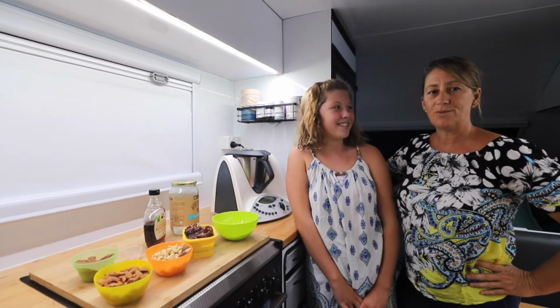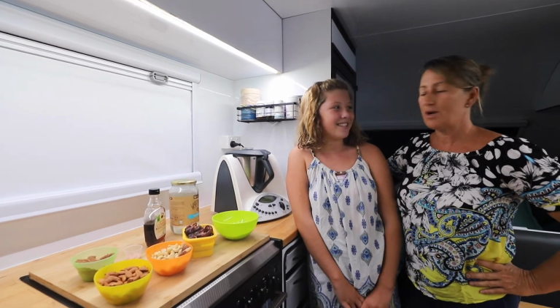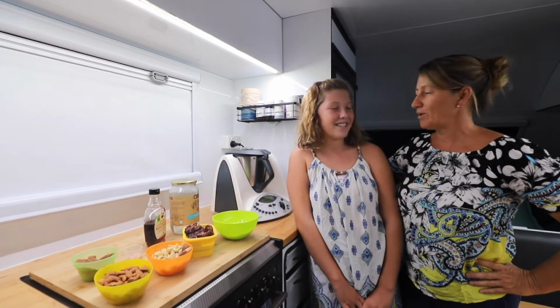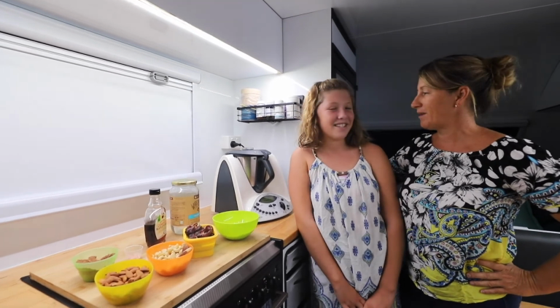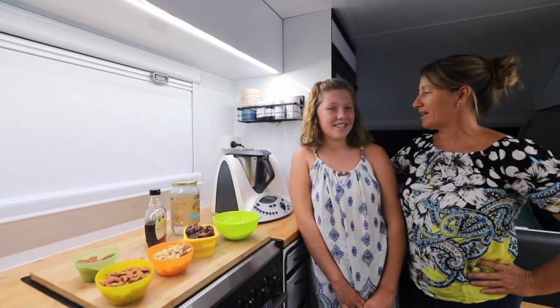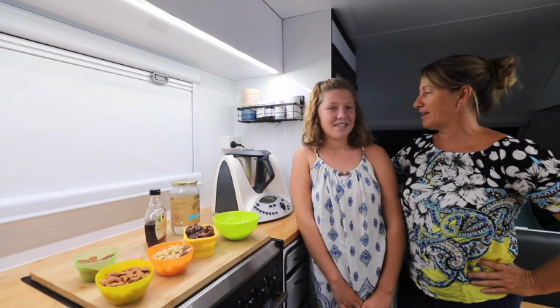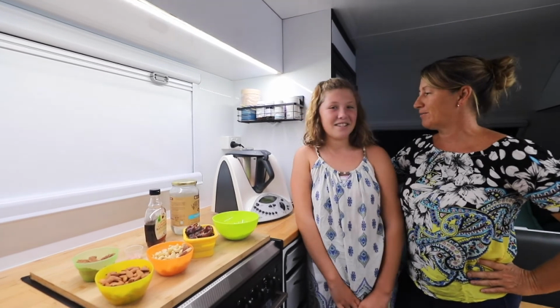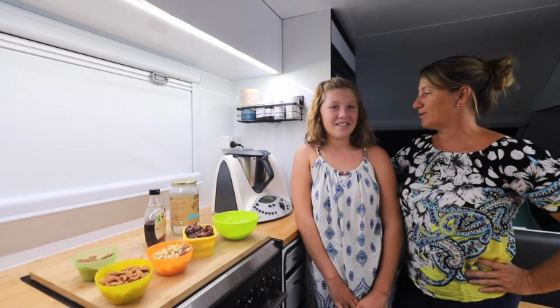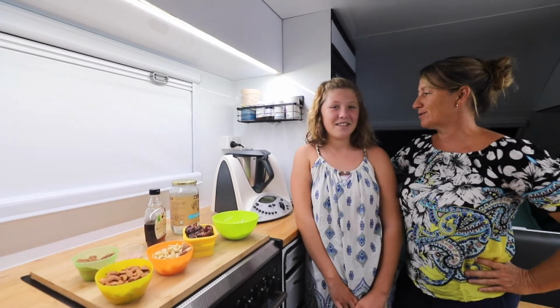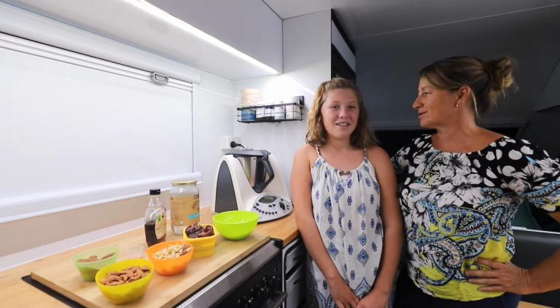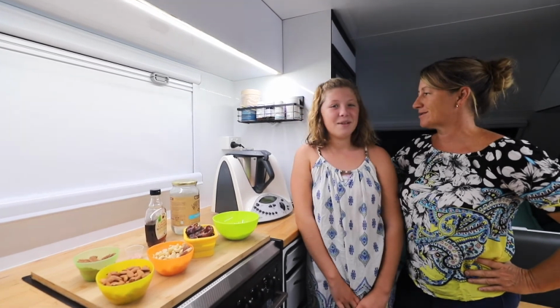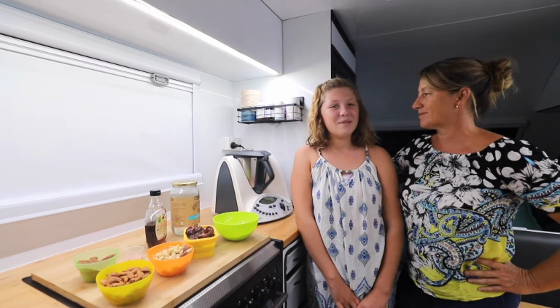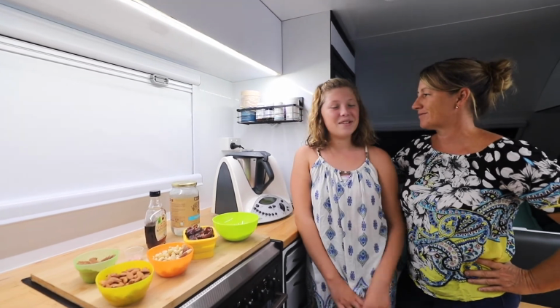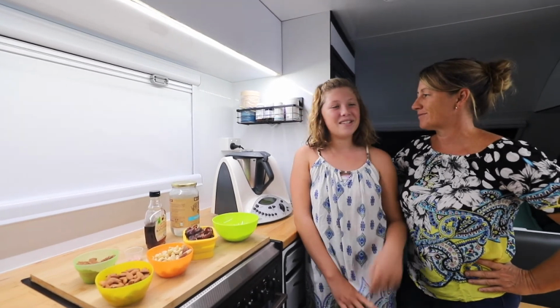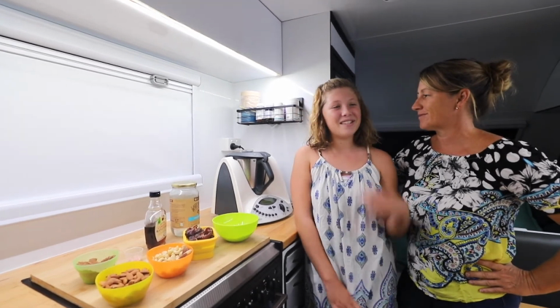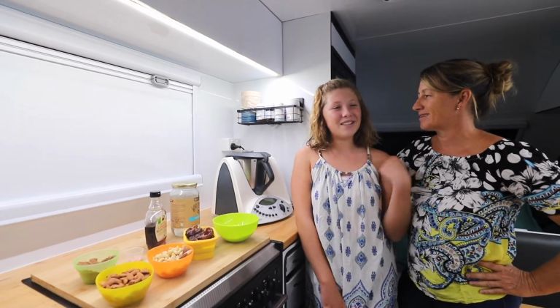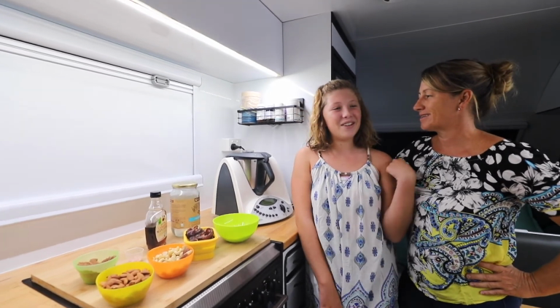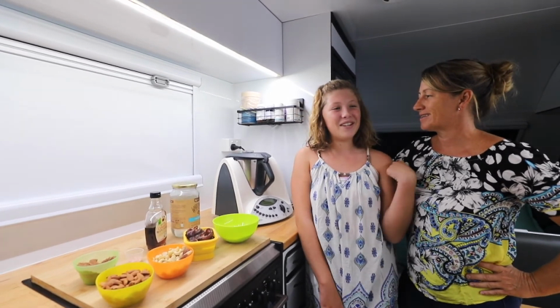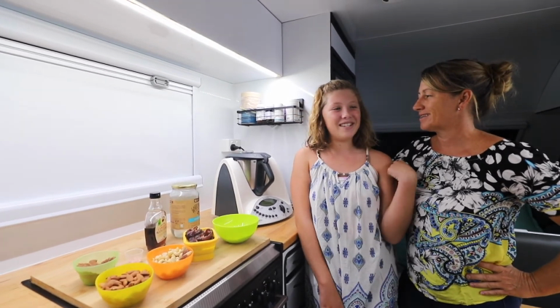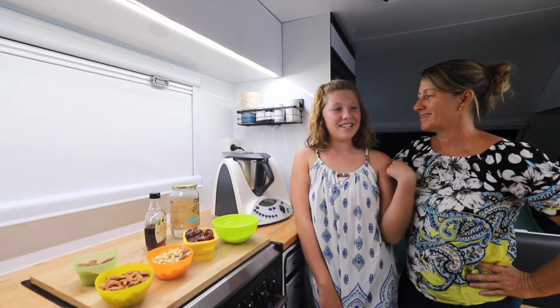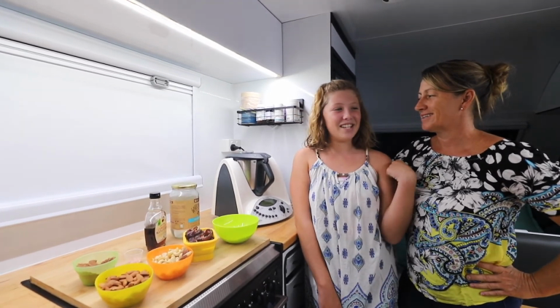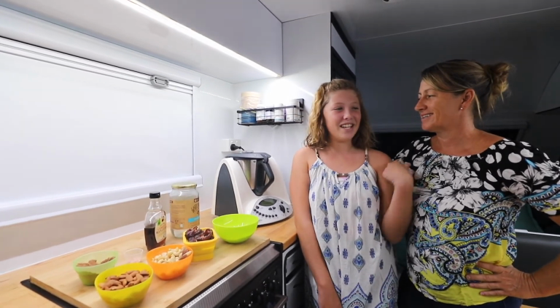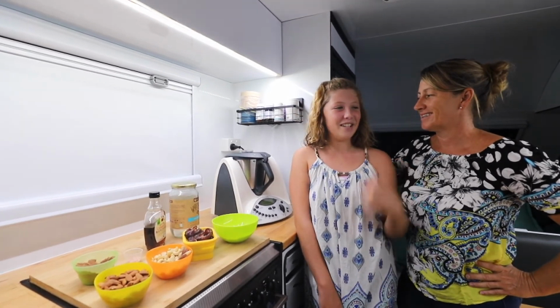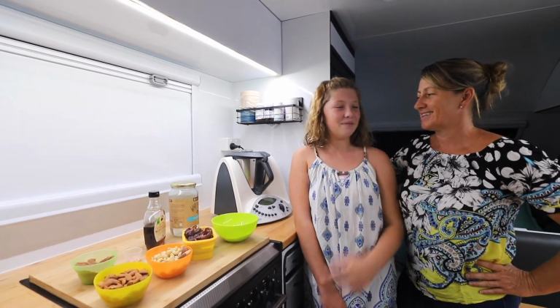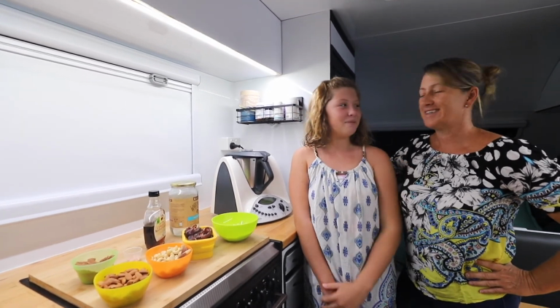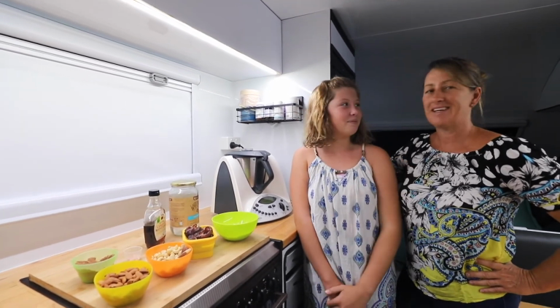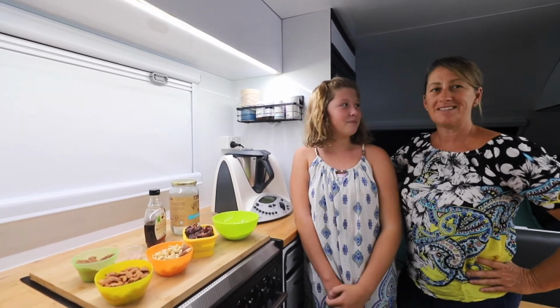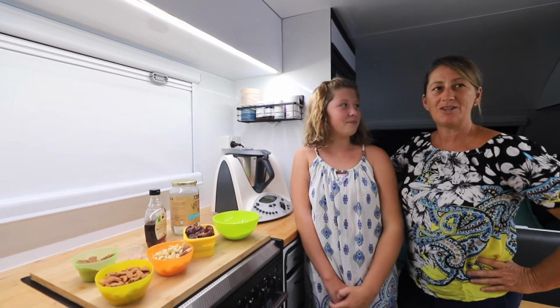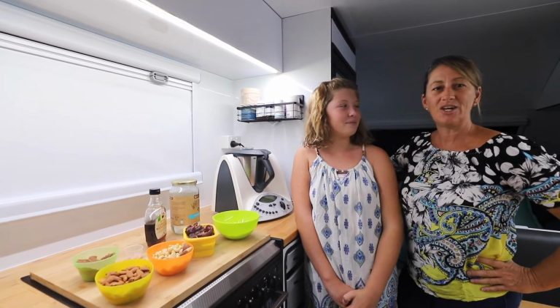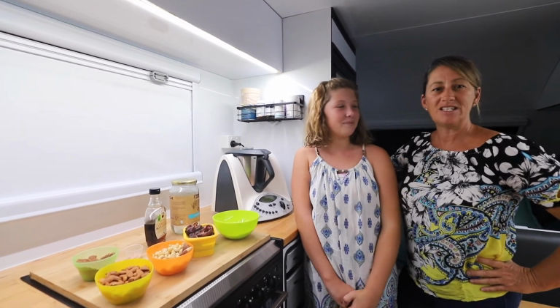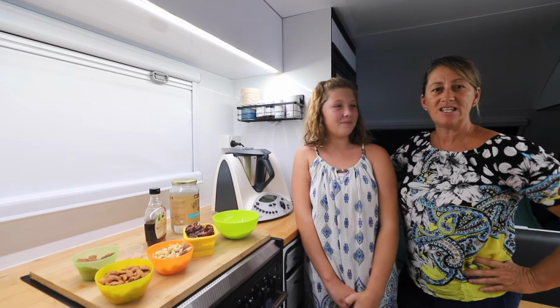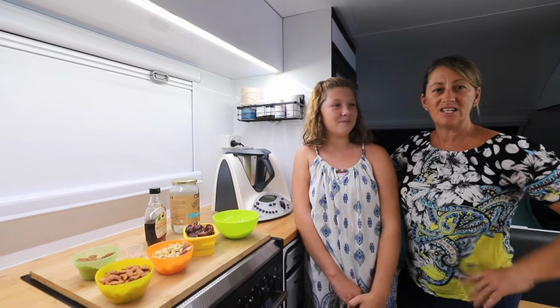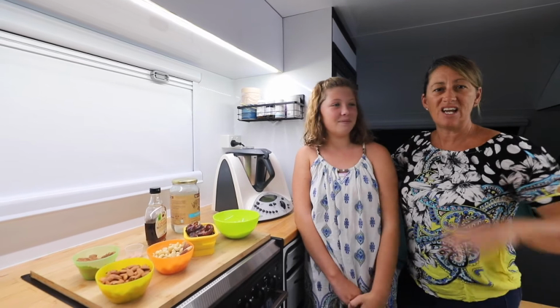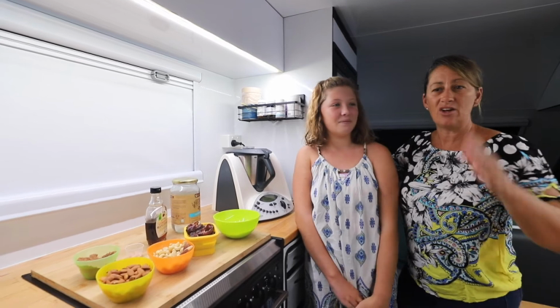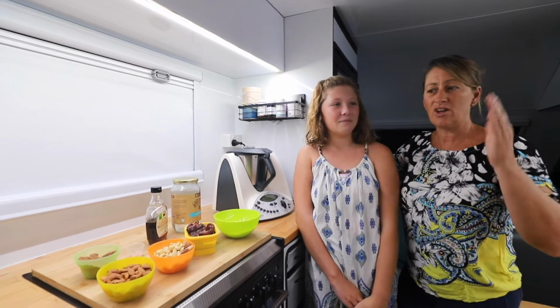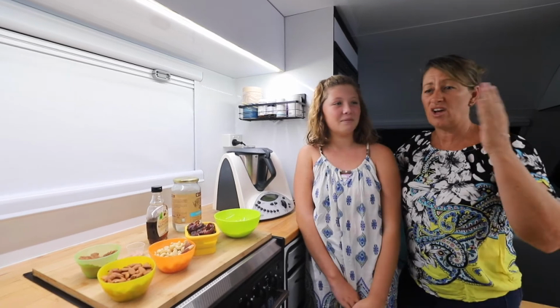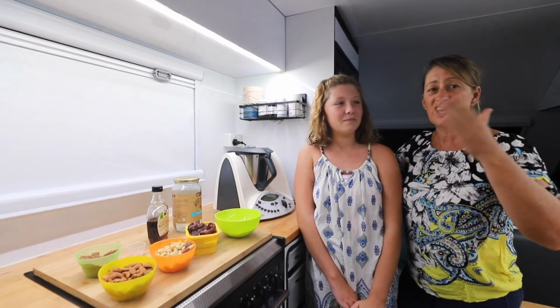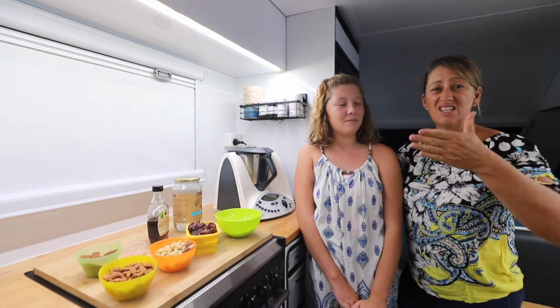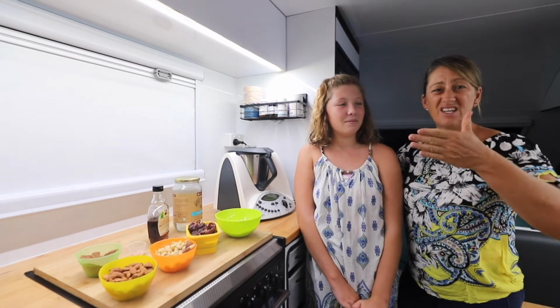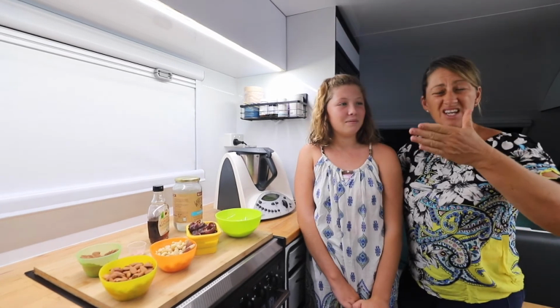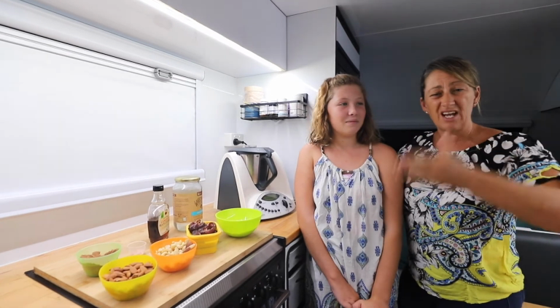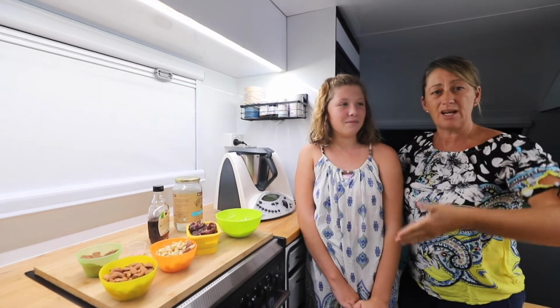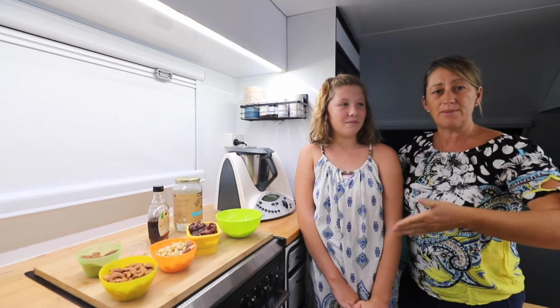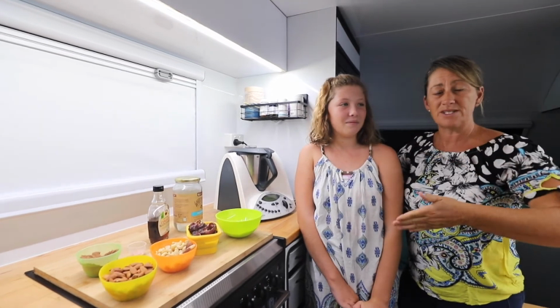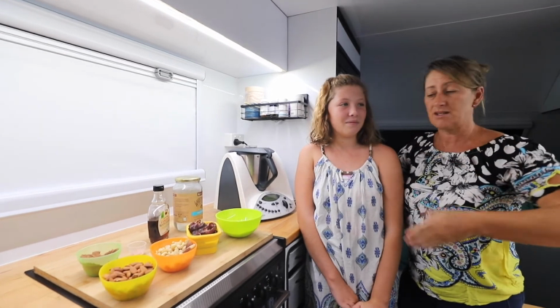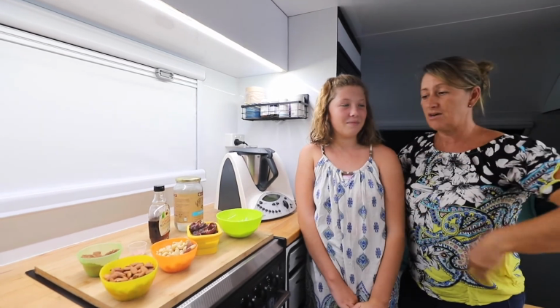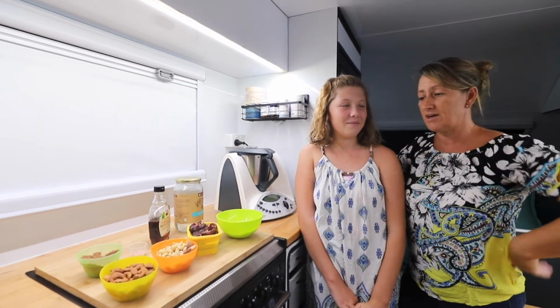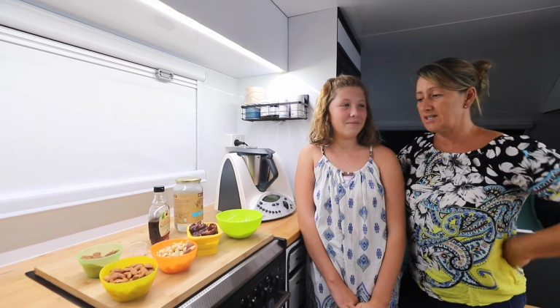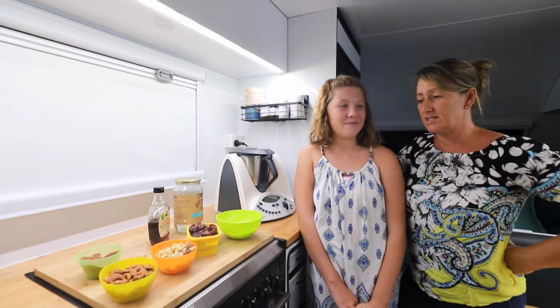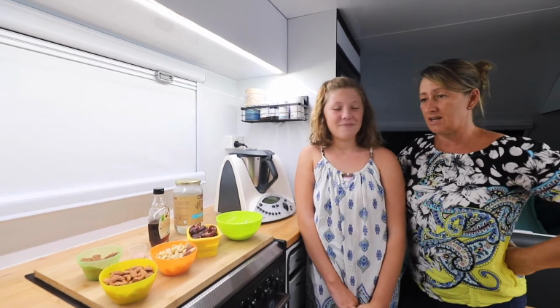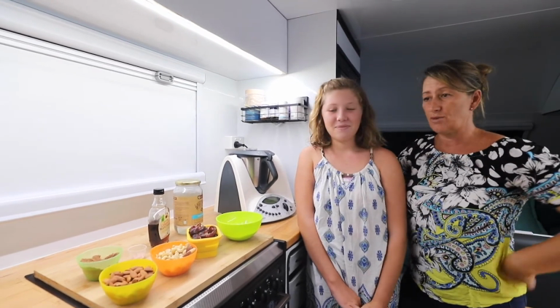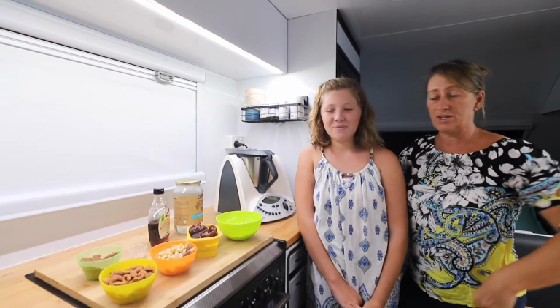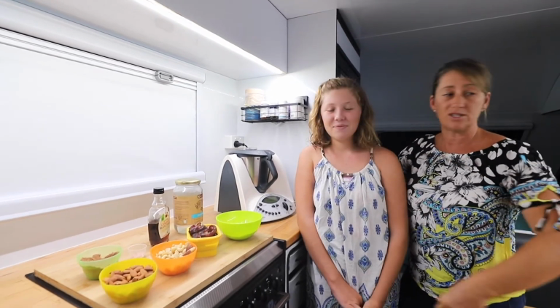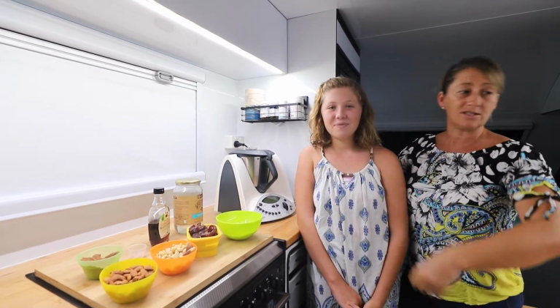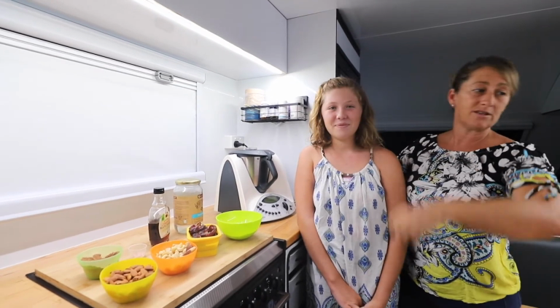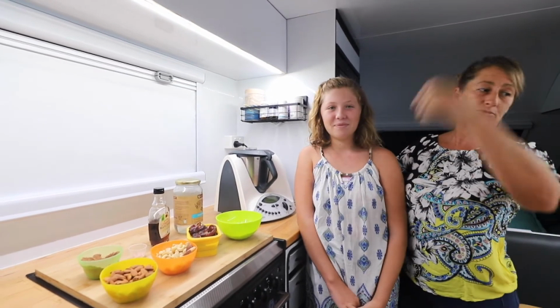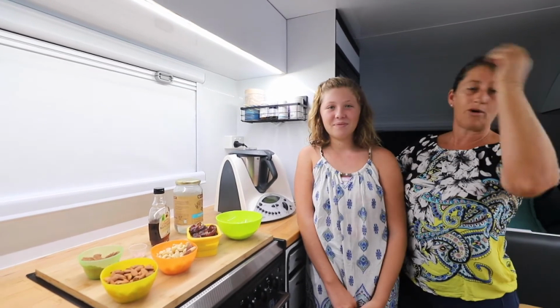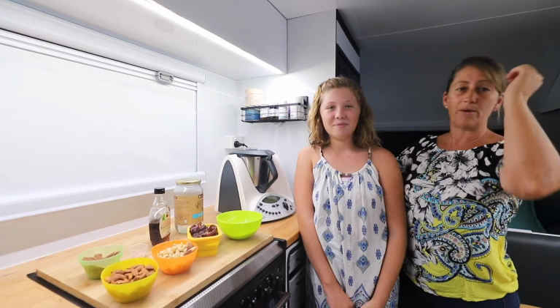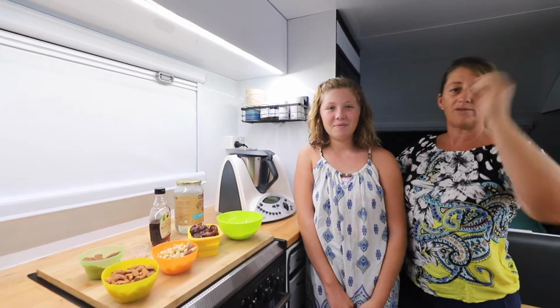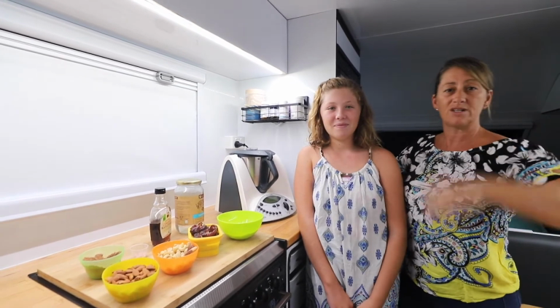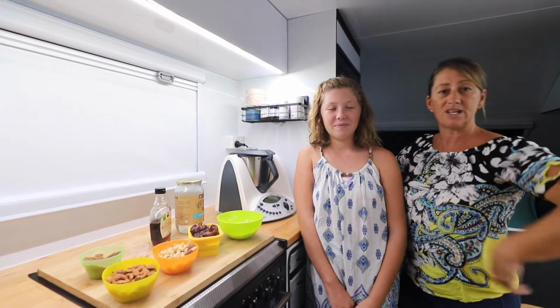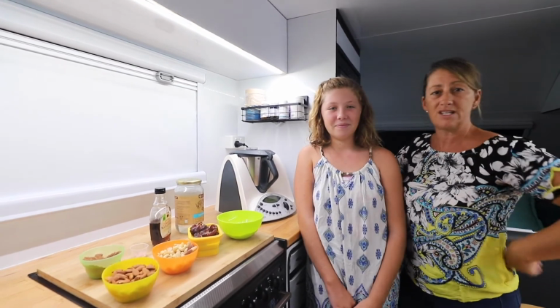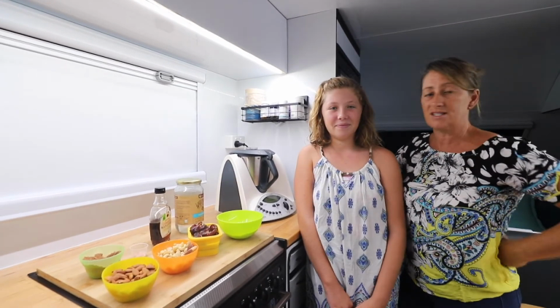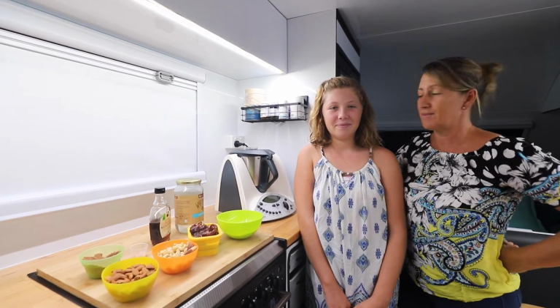And why do we make it into balls? Because it's a lot easier to eat — a lot easier than cutting up a slice, and we can just throw them over to the kids in the back.